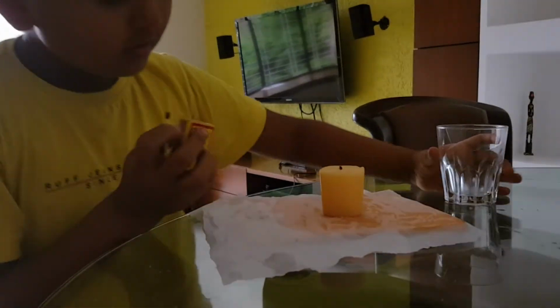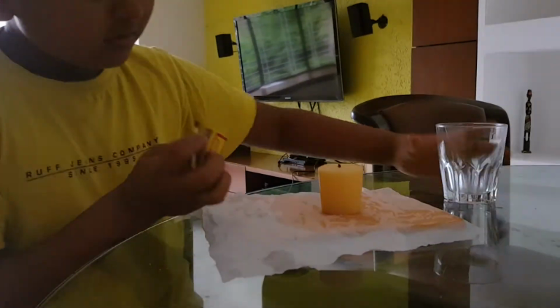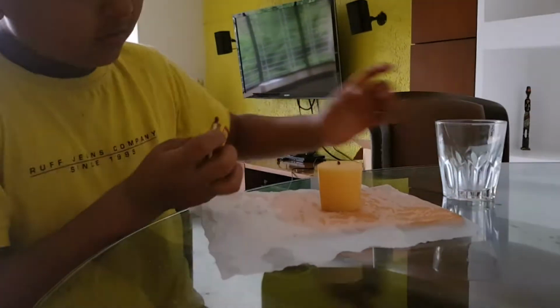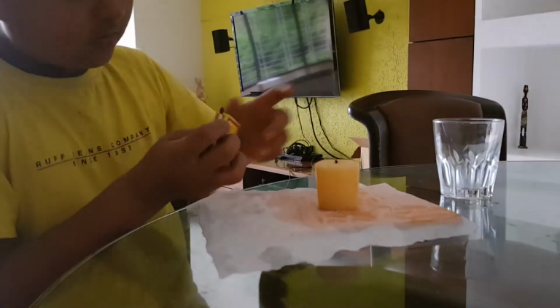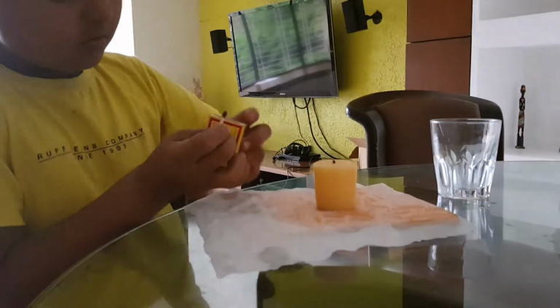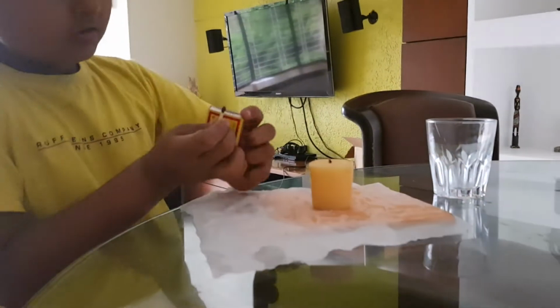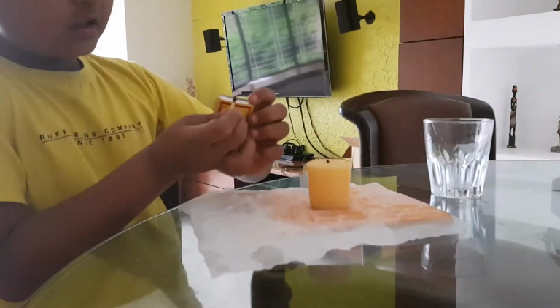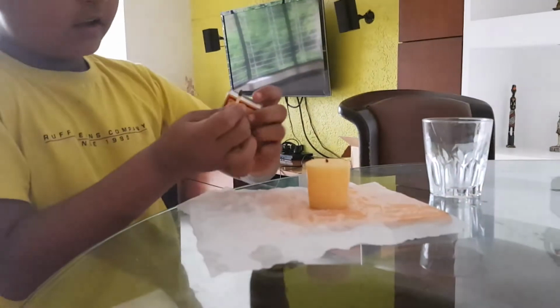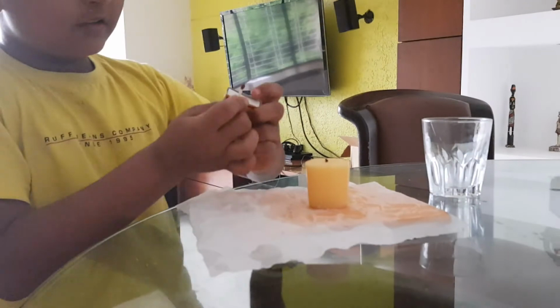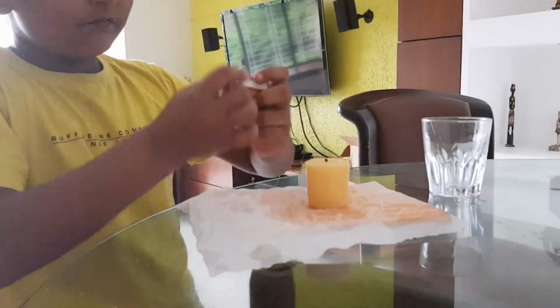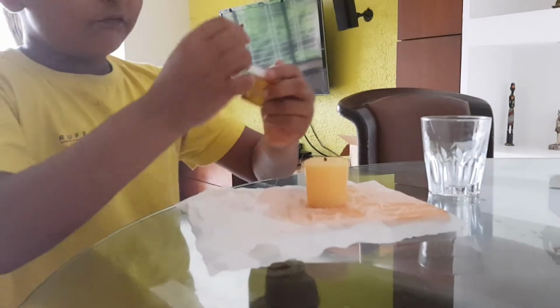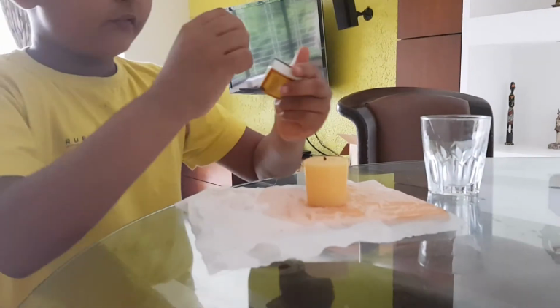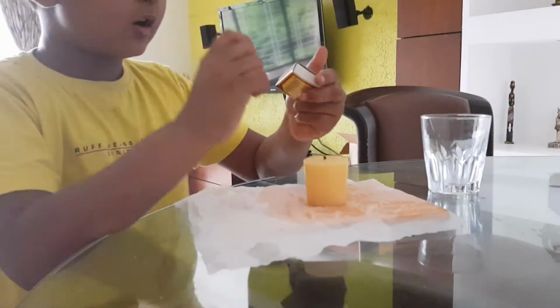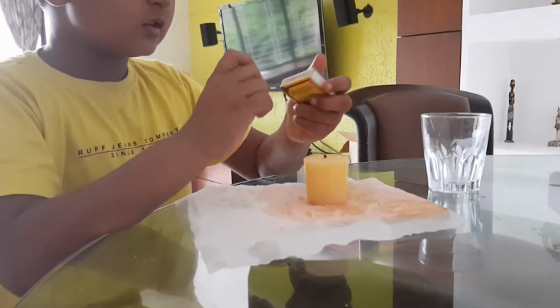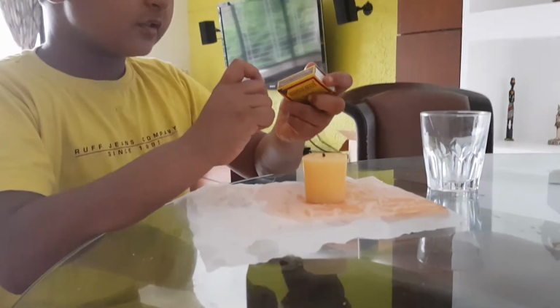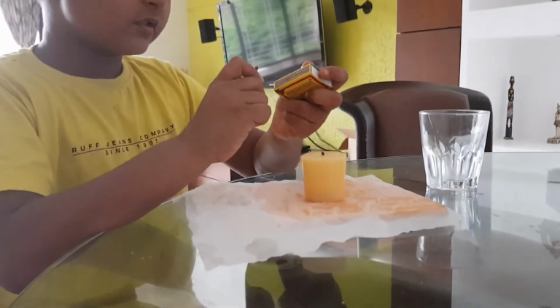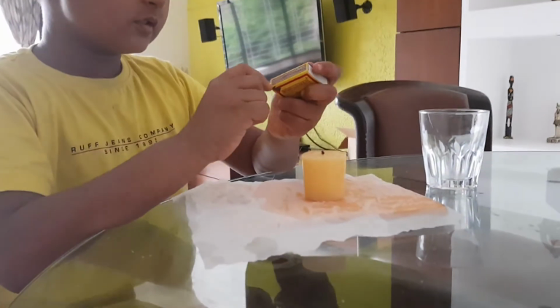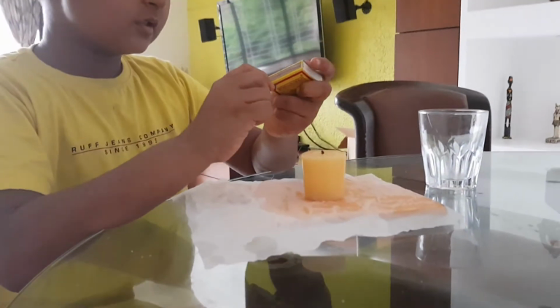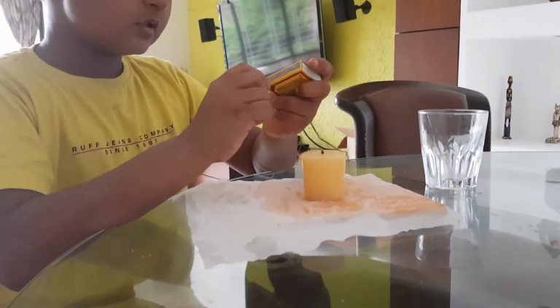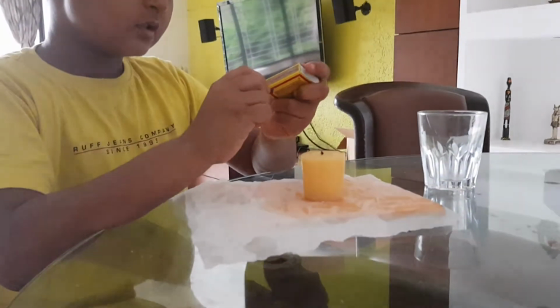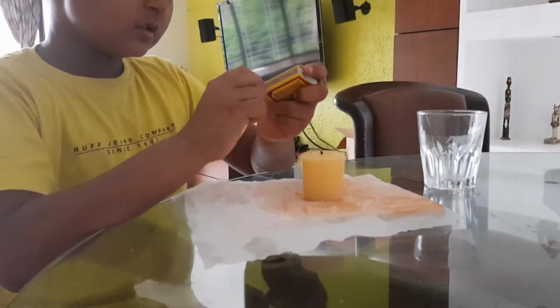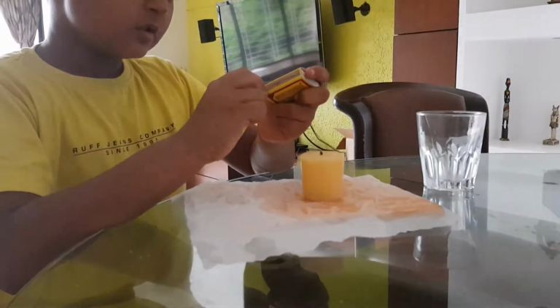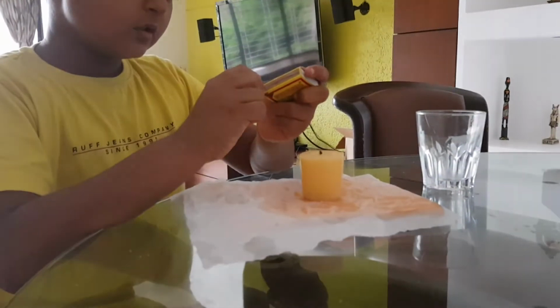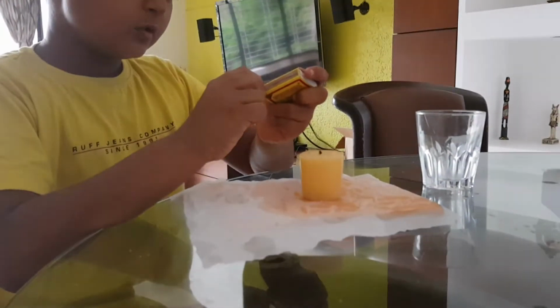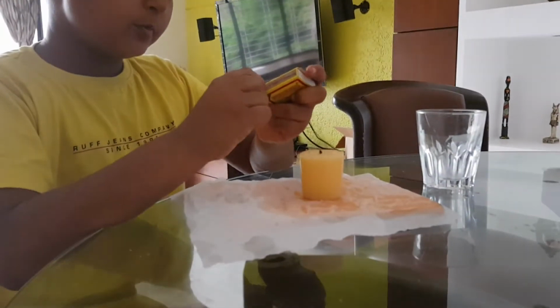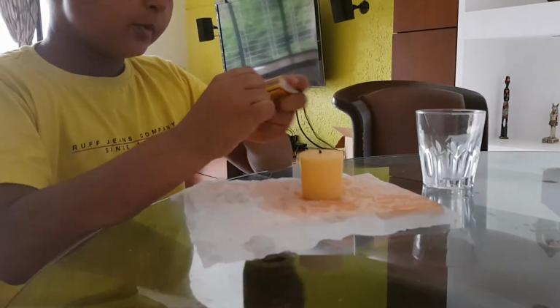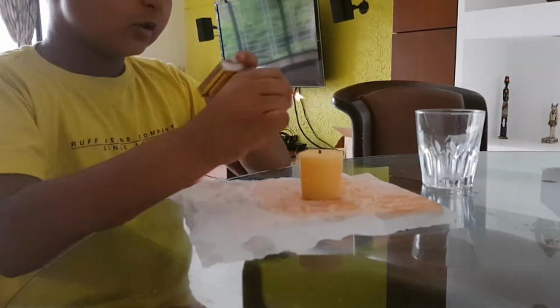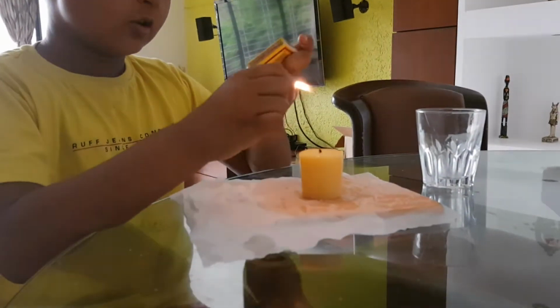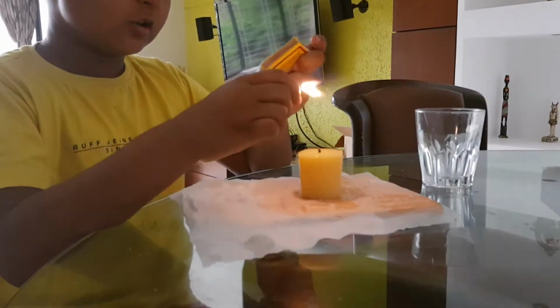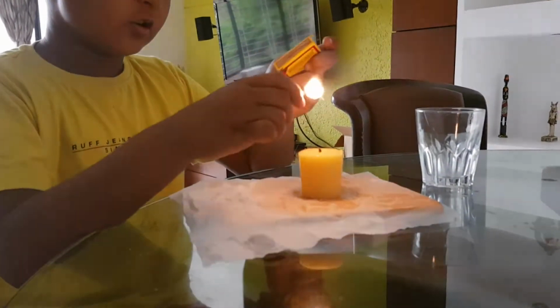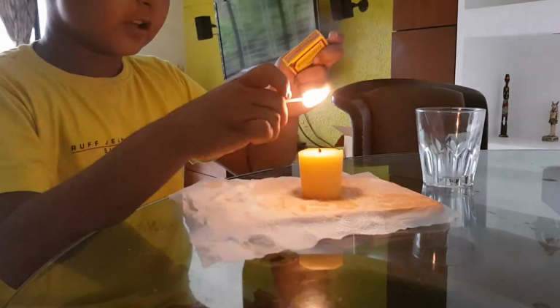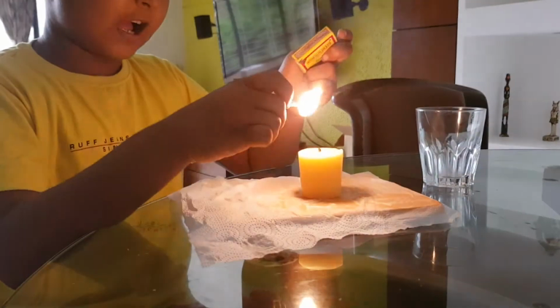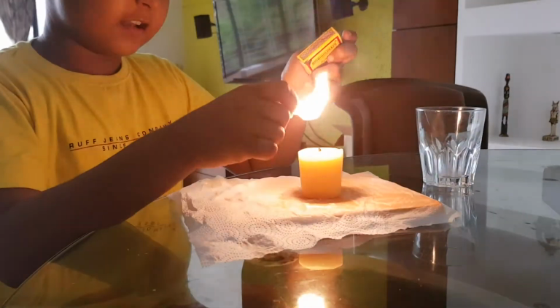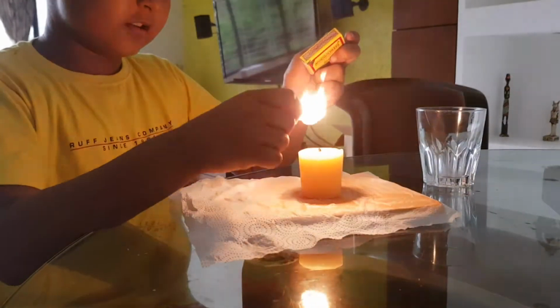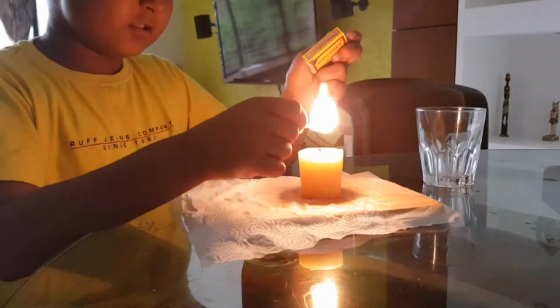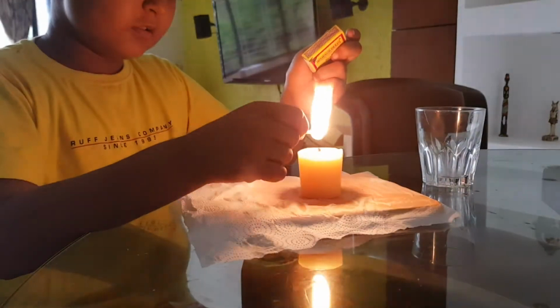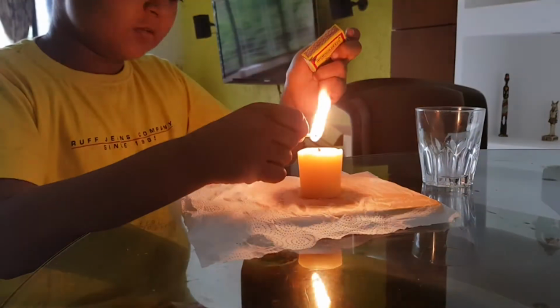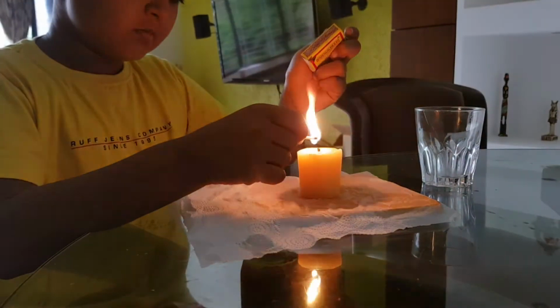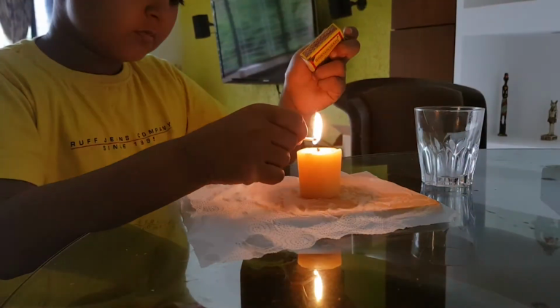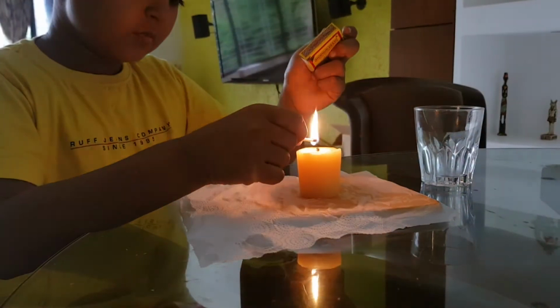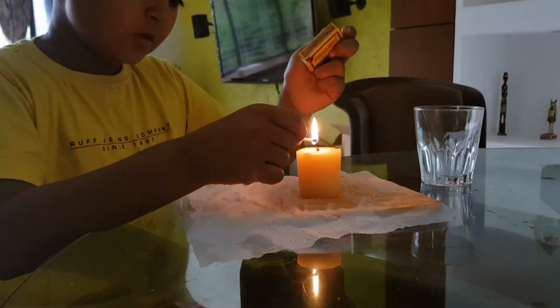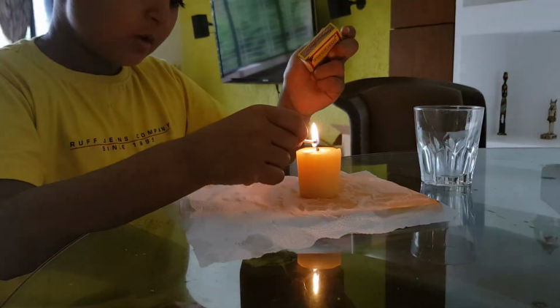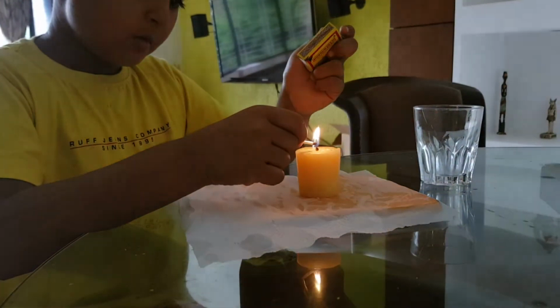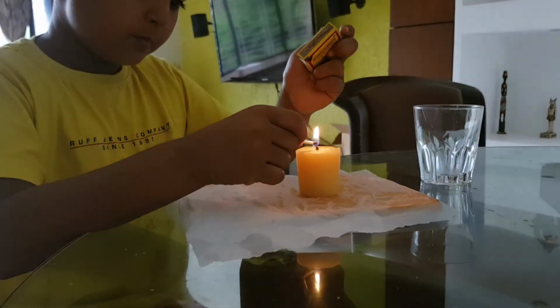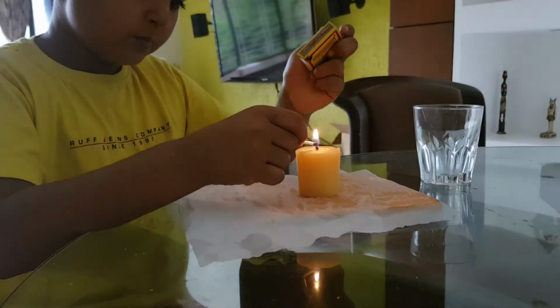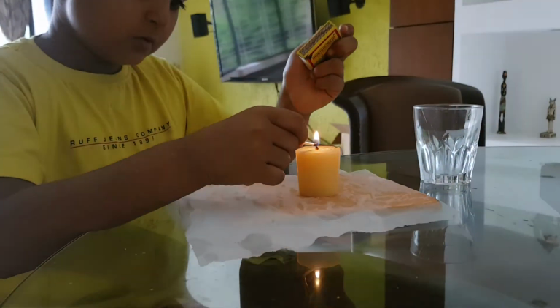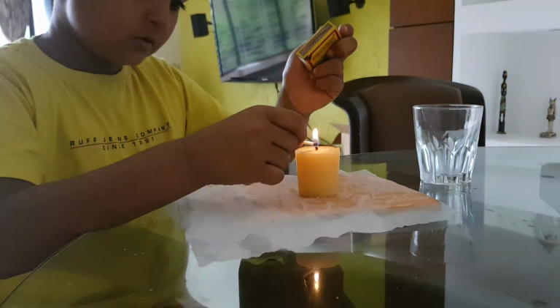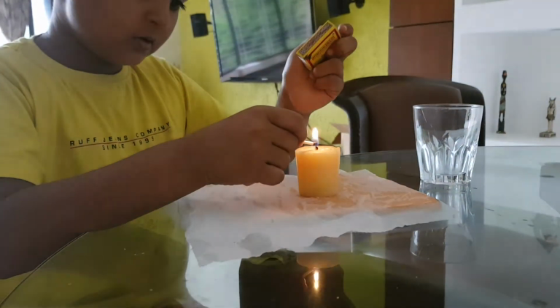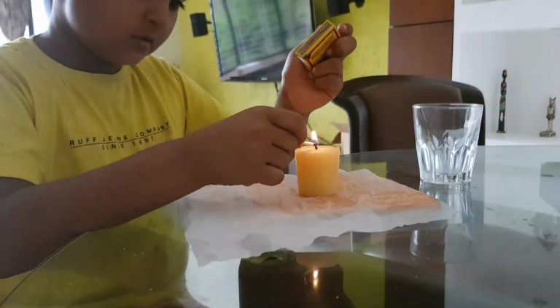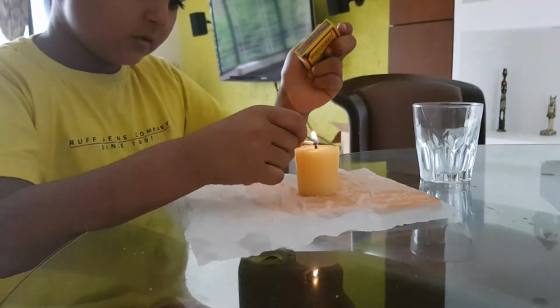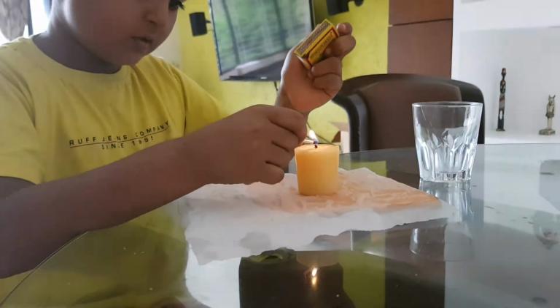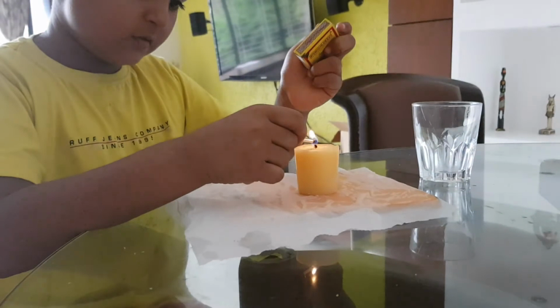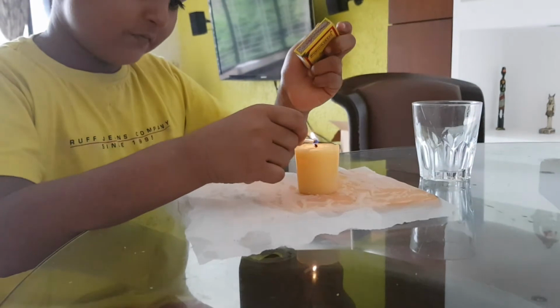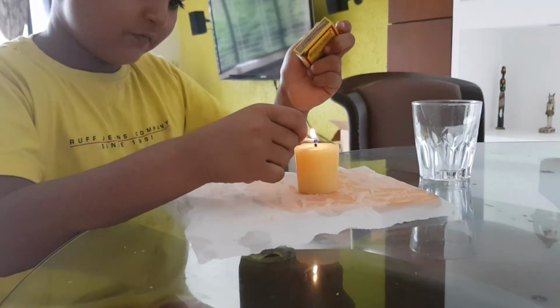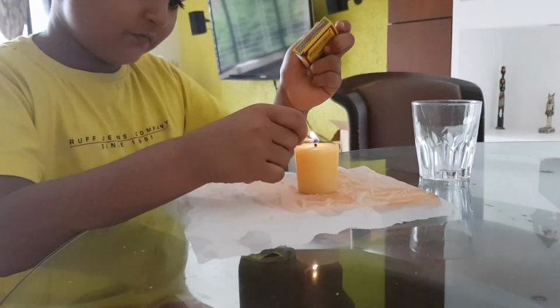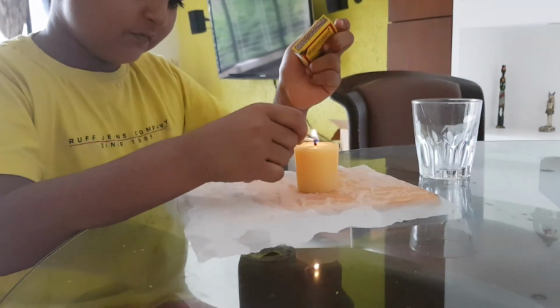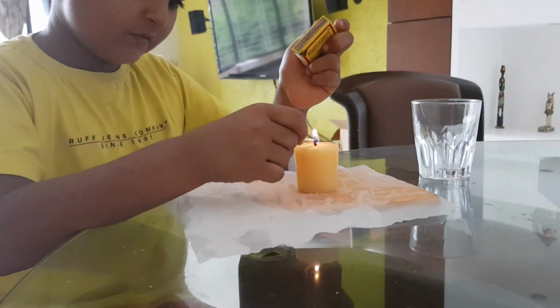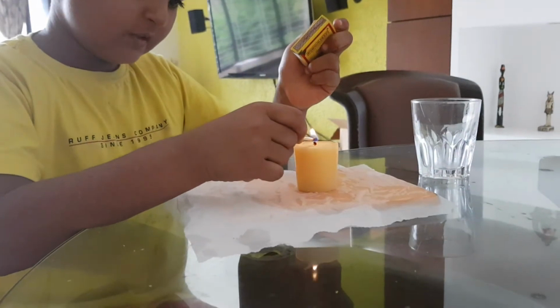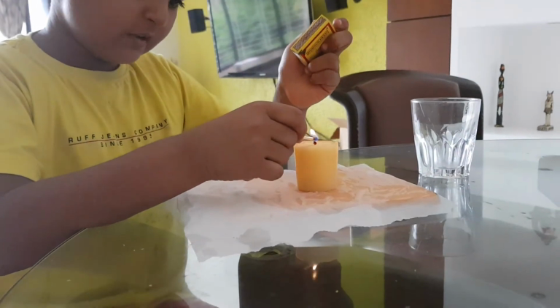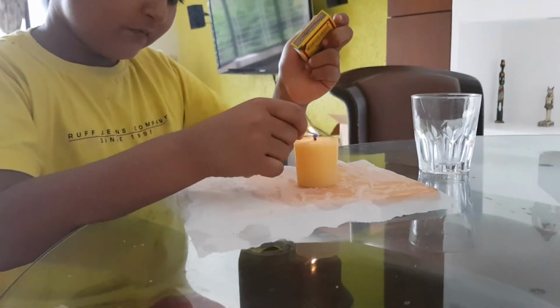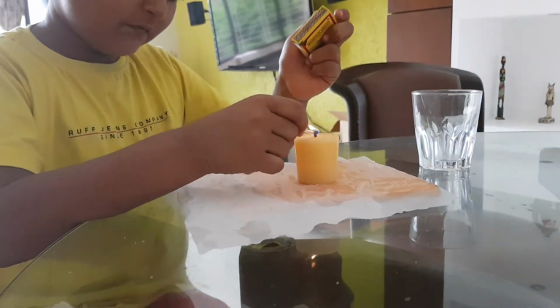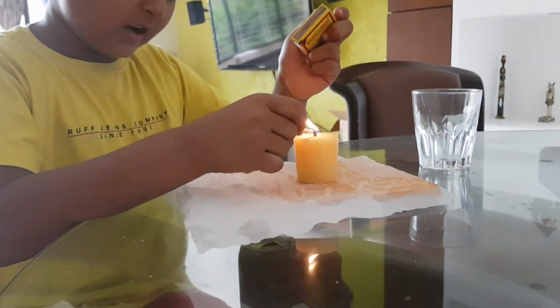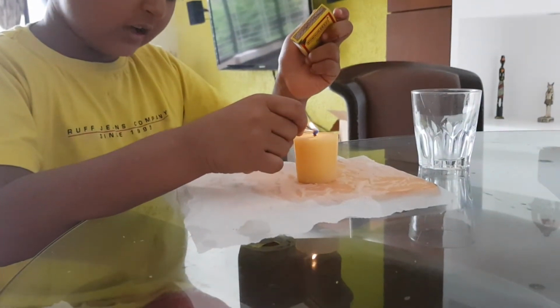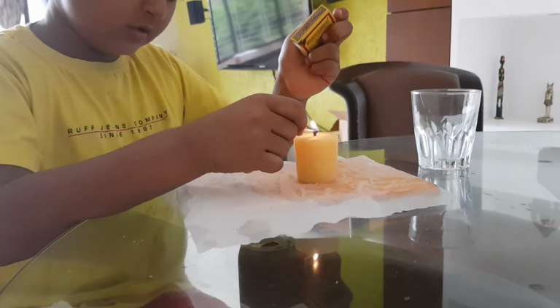So then, first, you put on your candle. Put this on fire.